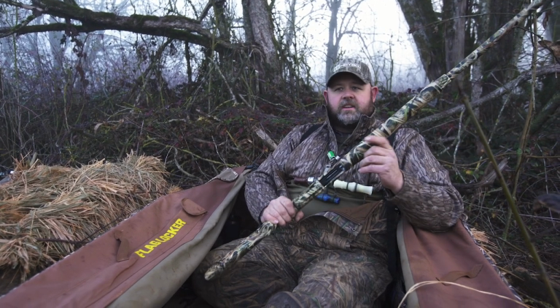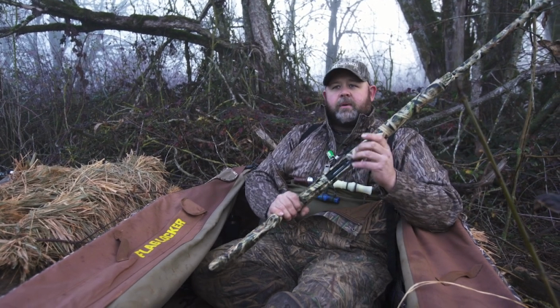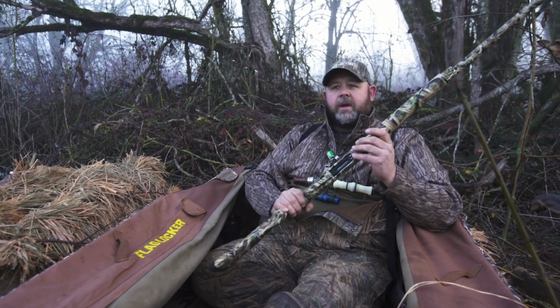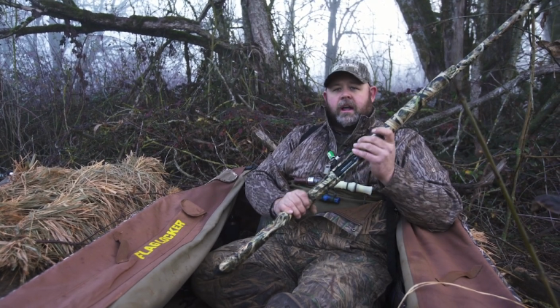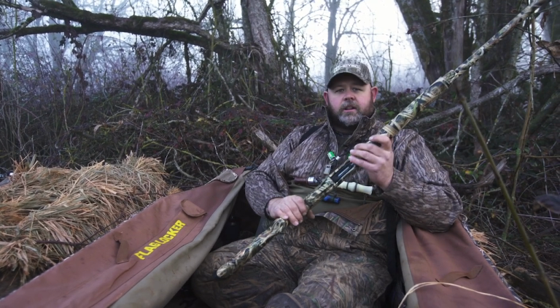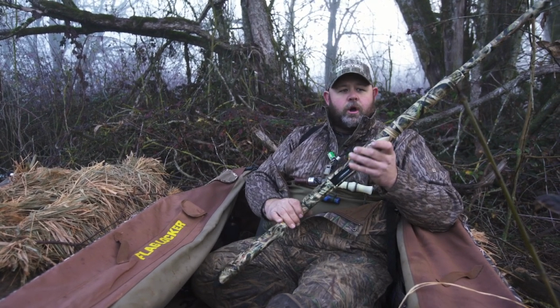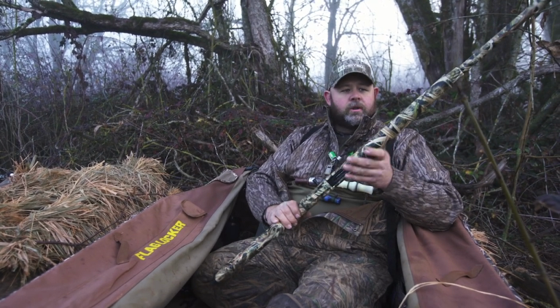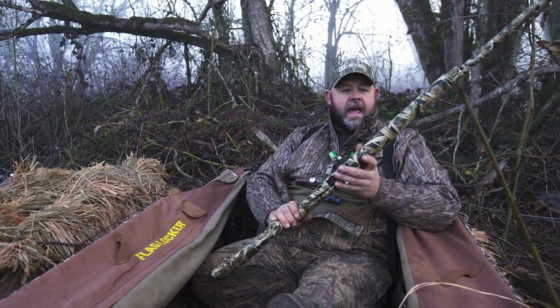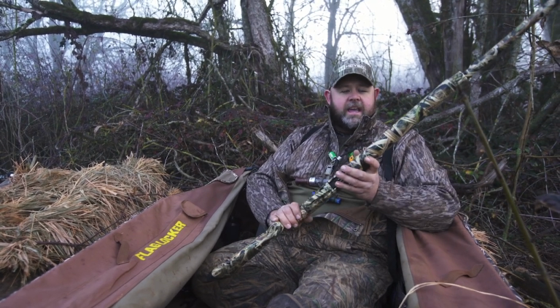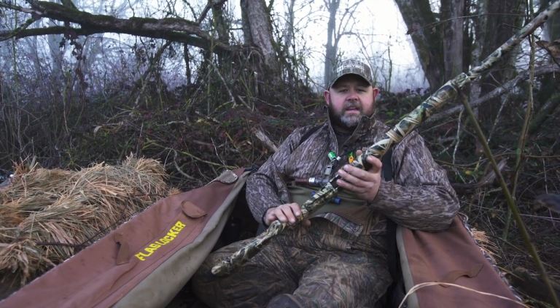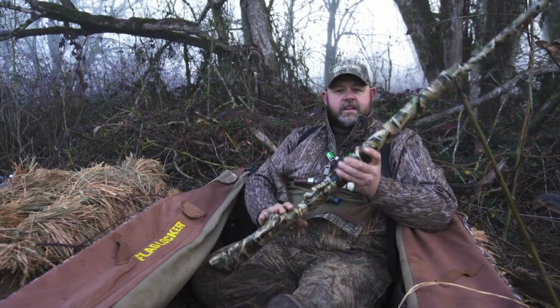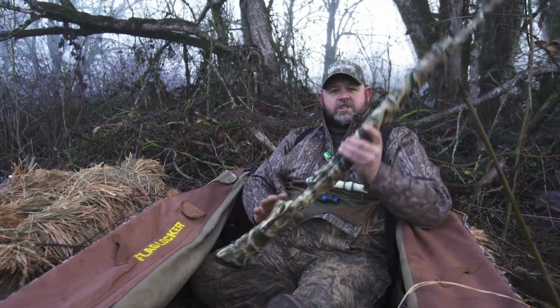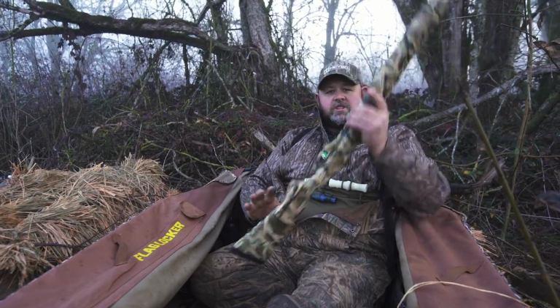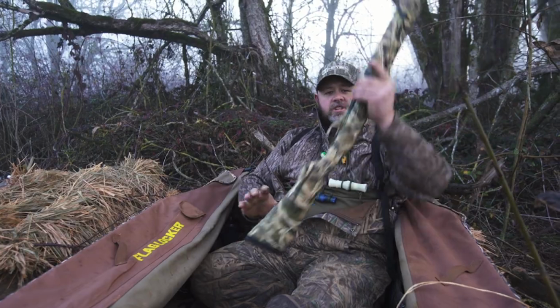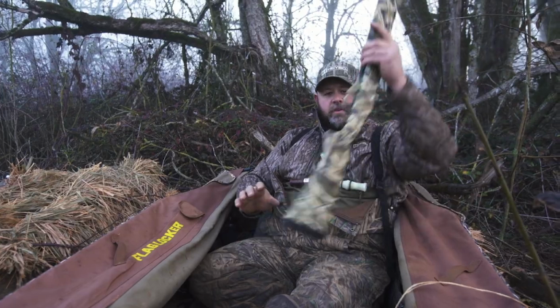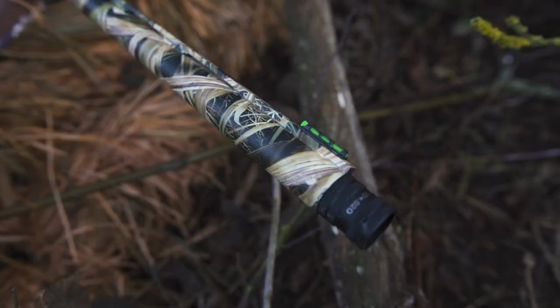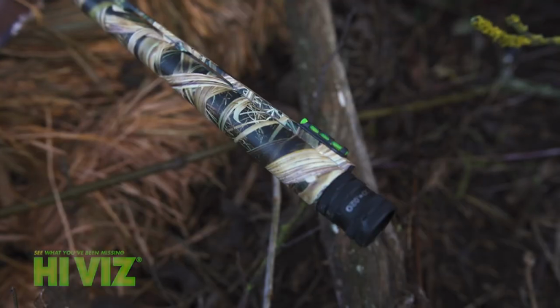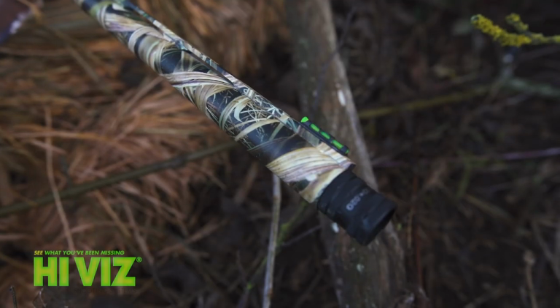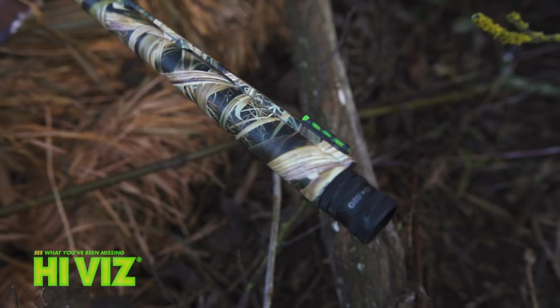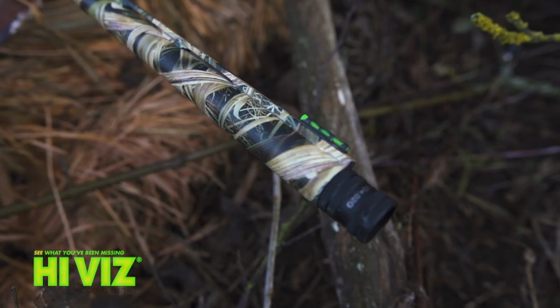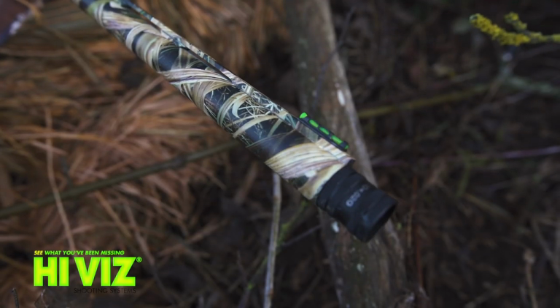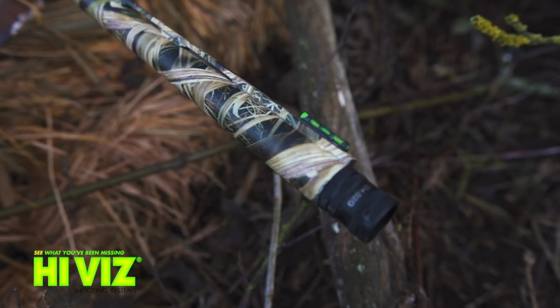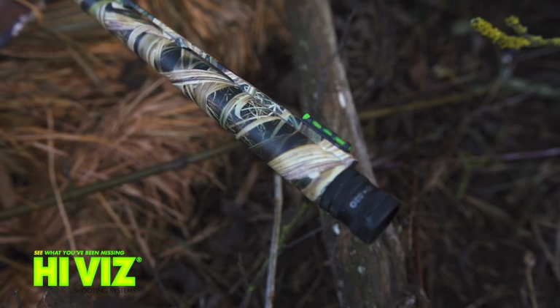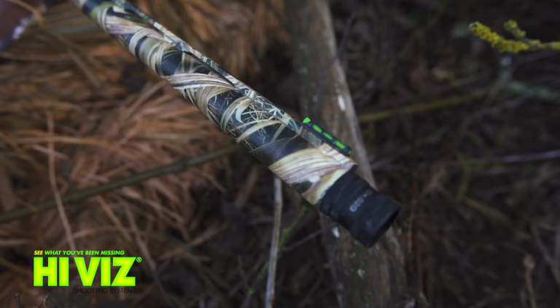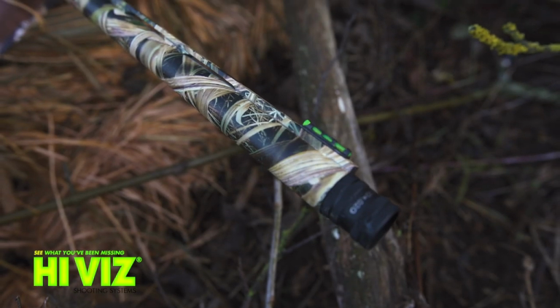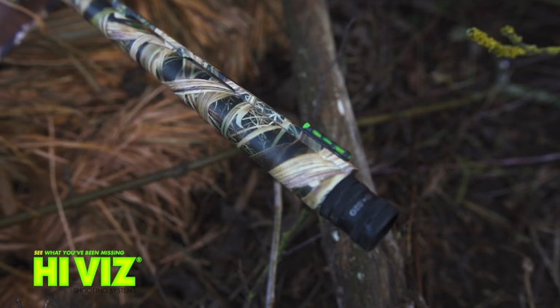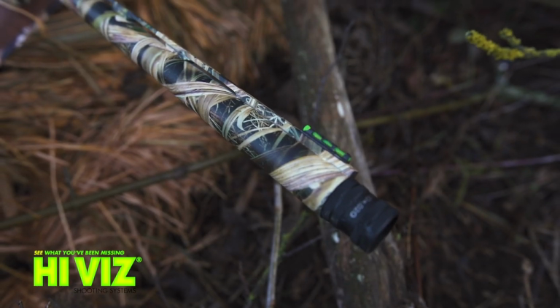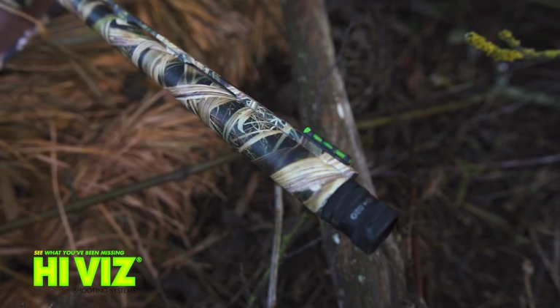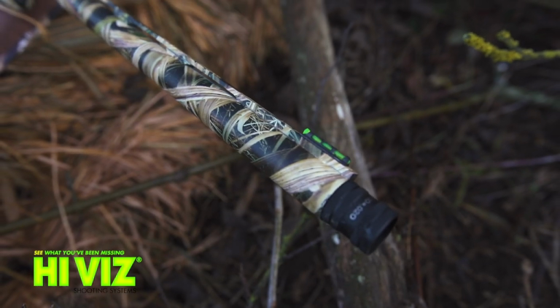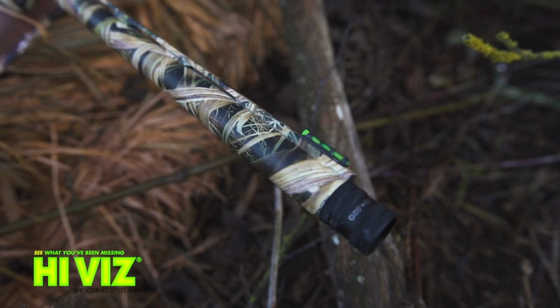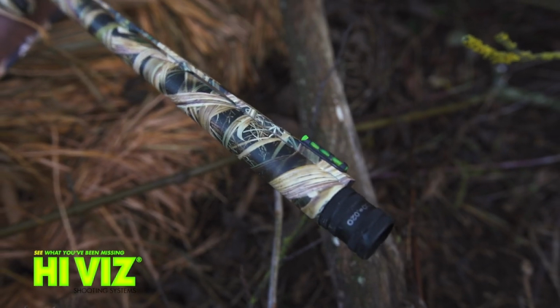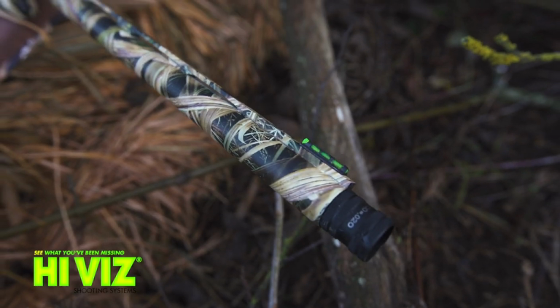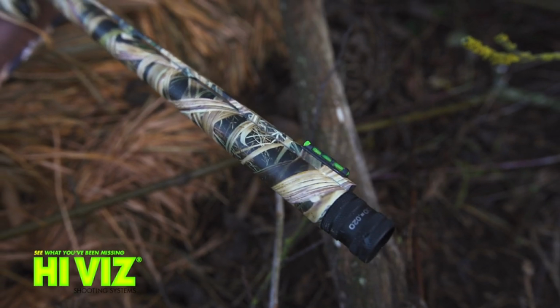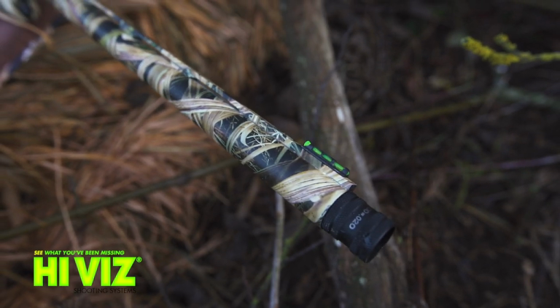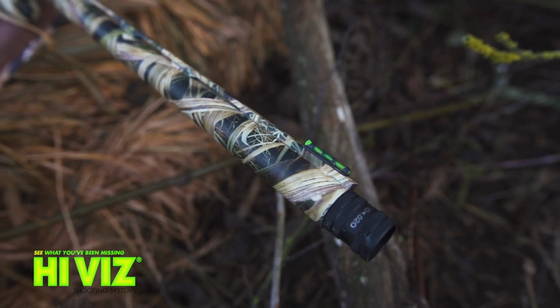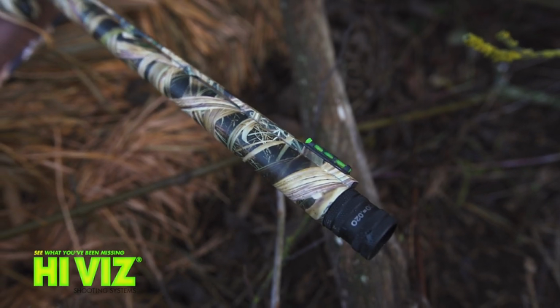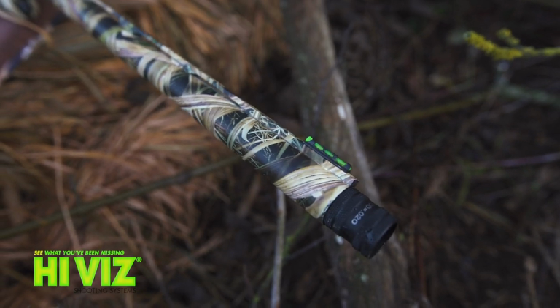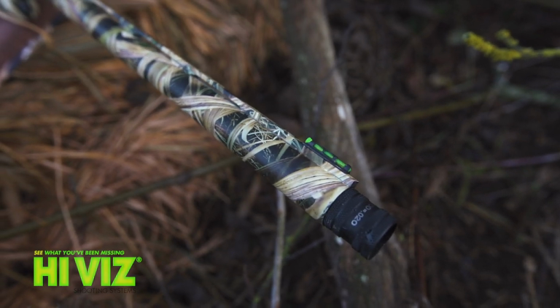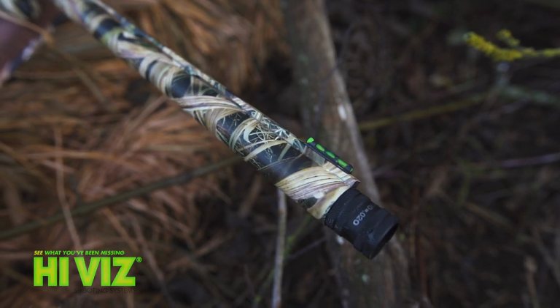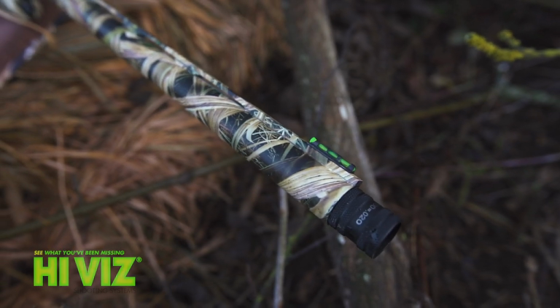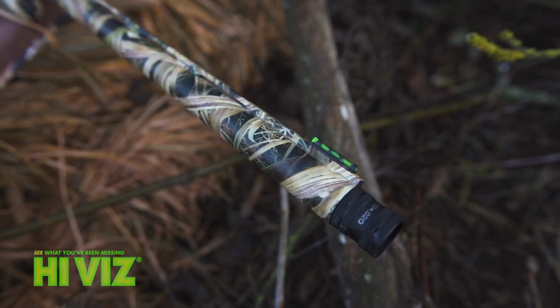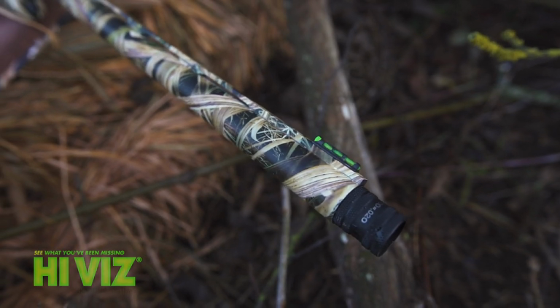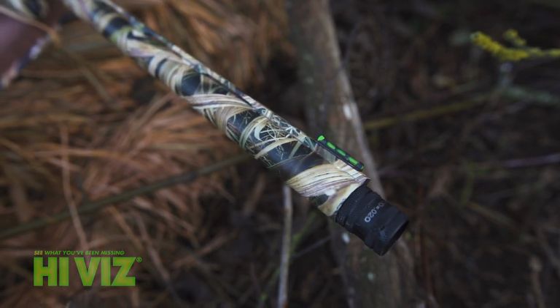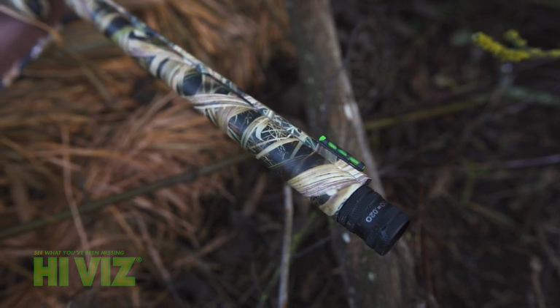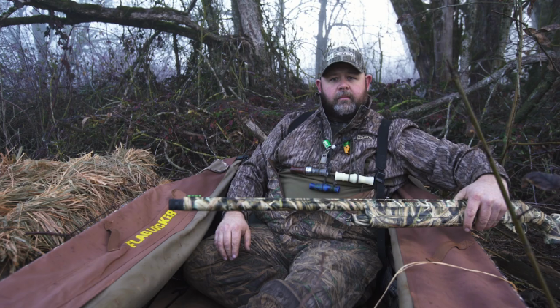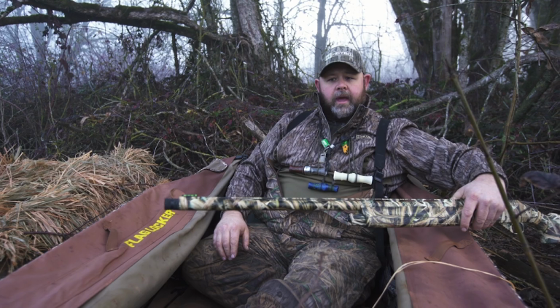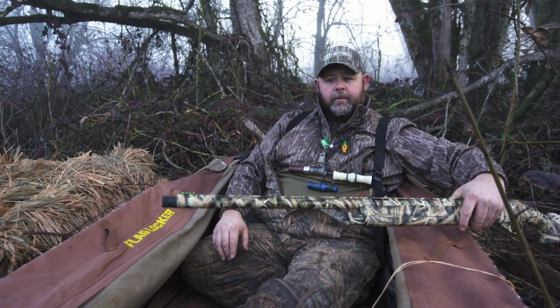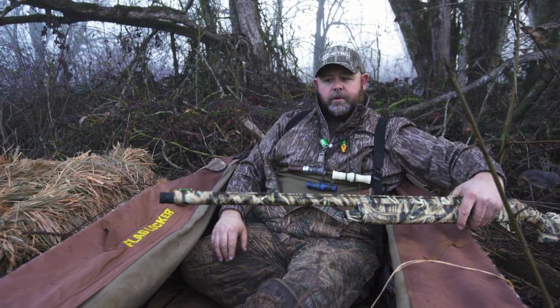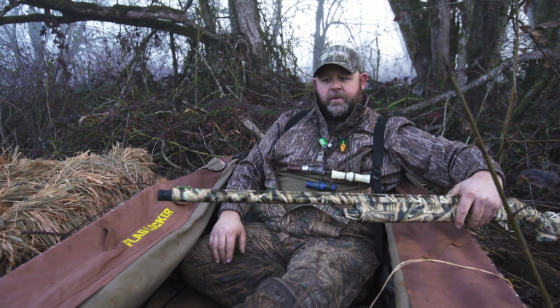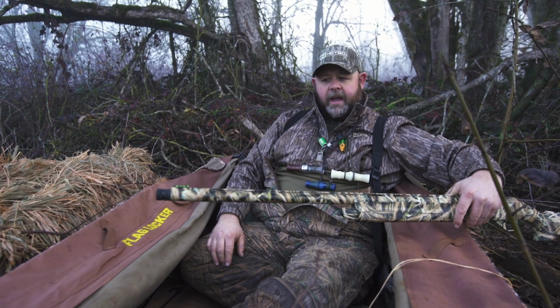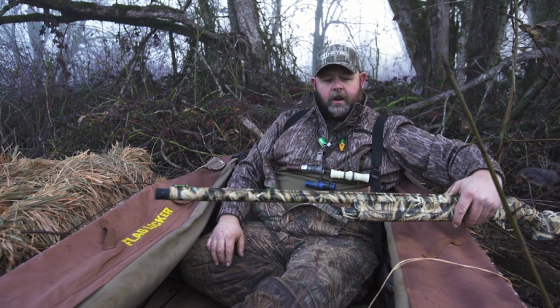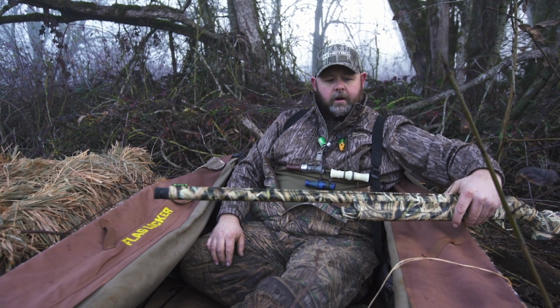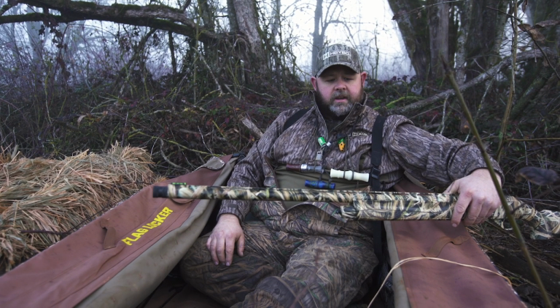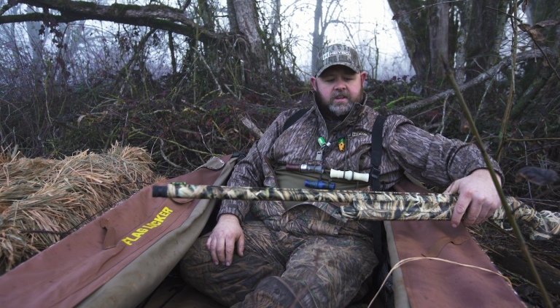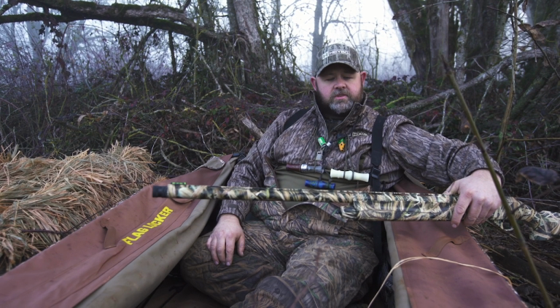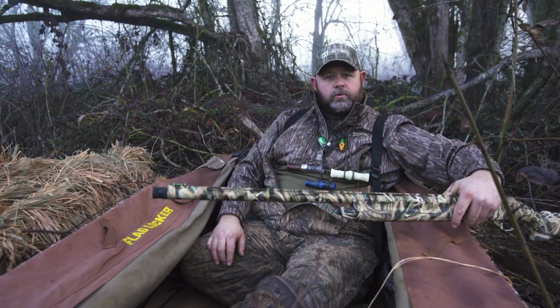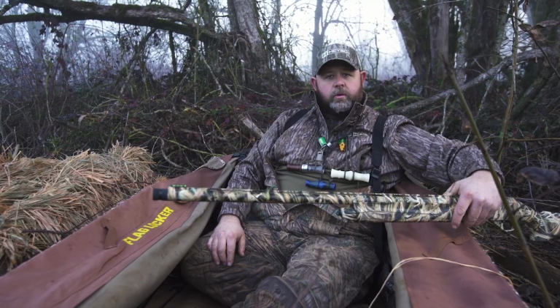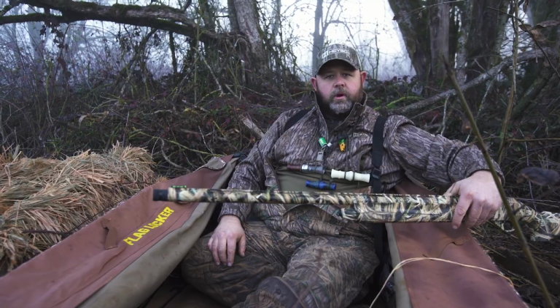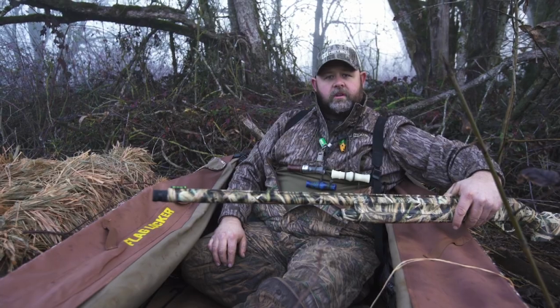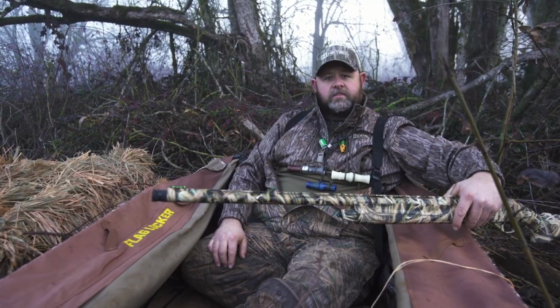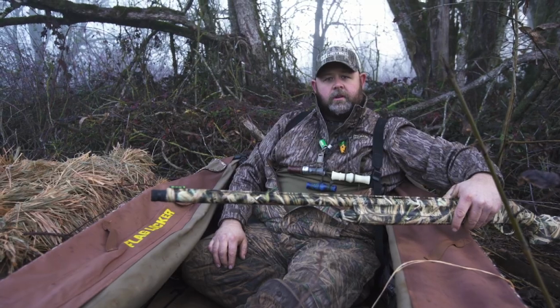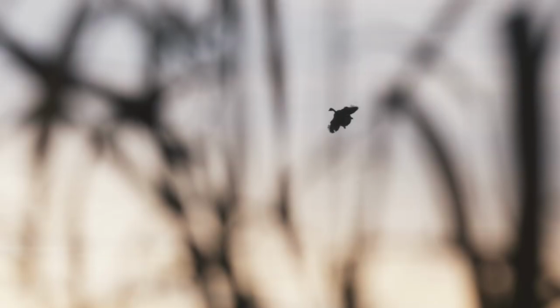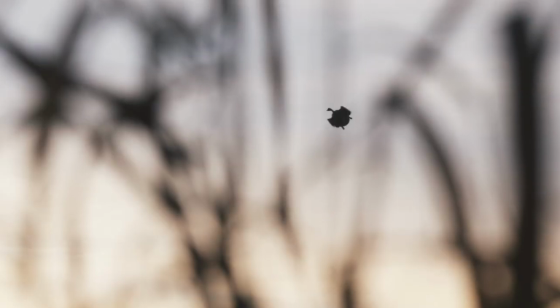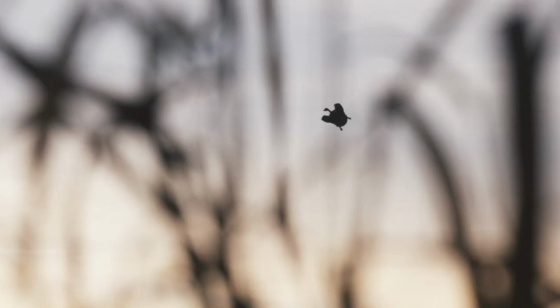Today we got low light conditions, so we added this high-vis sight onto the end of our barrel, able to pick out our geese really well in these low lights.